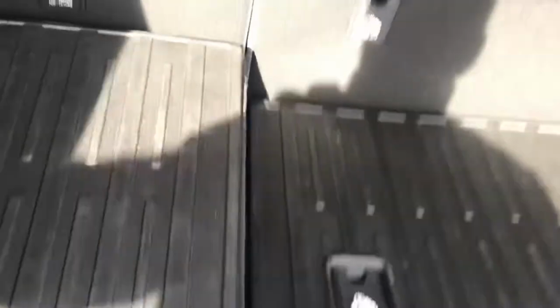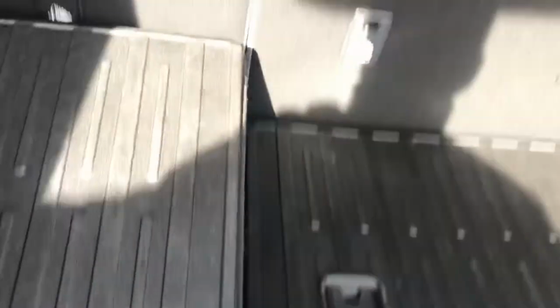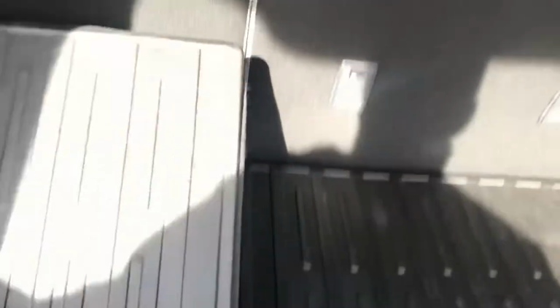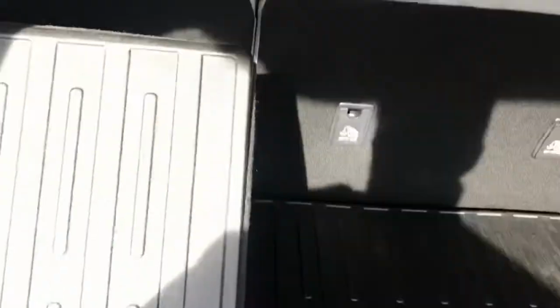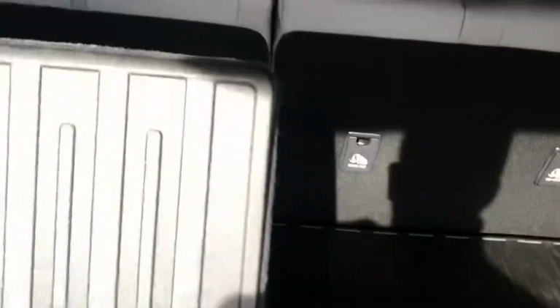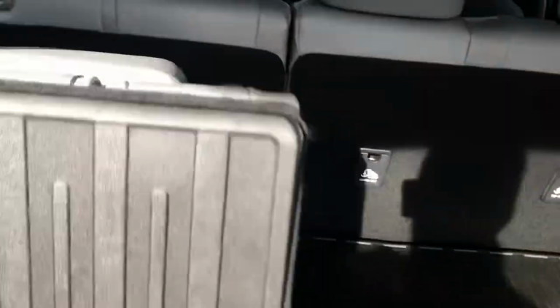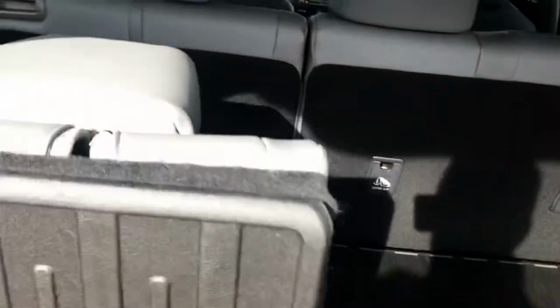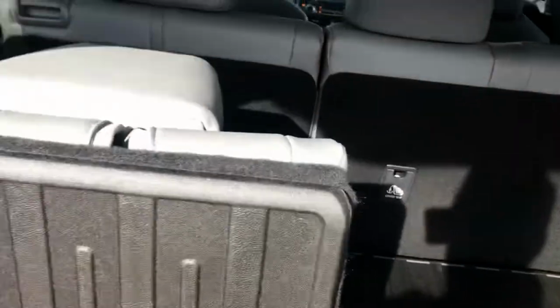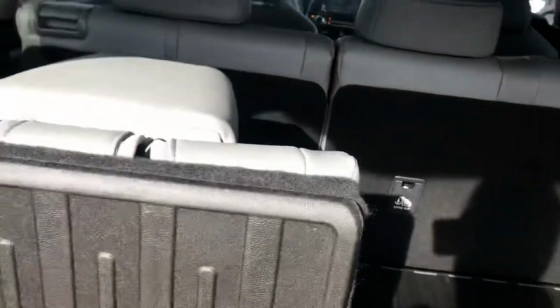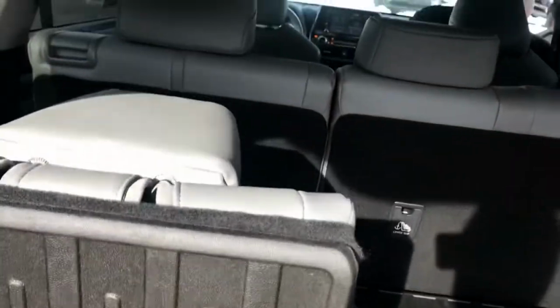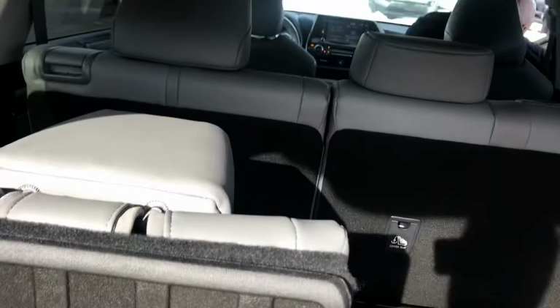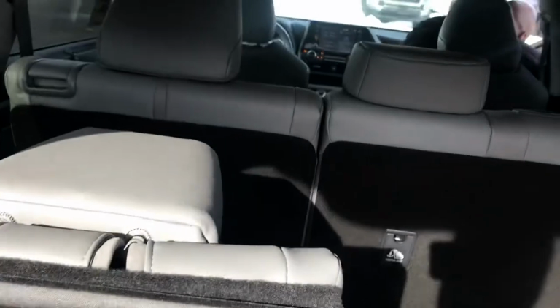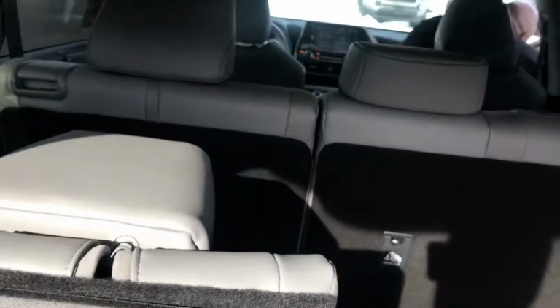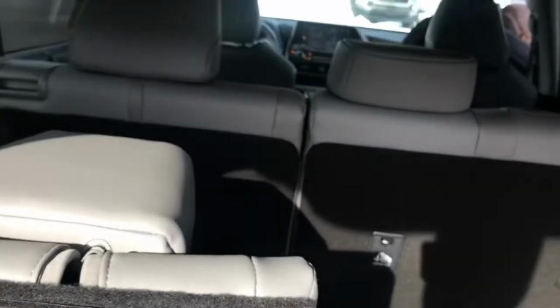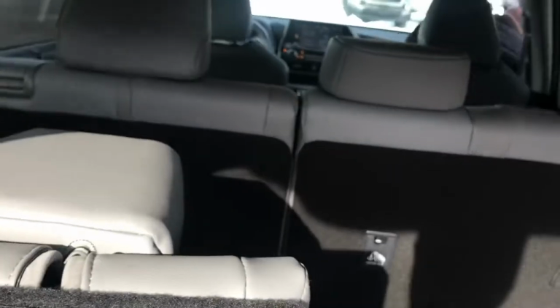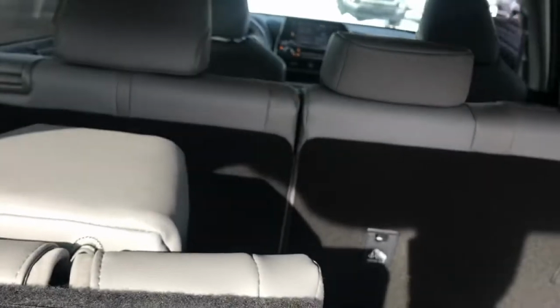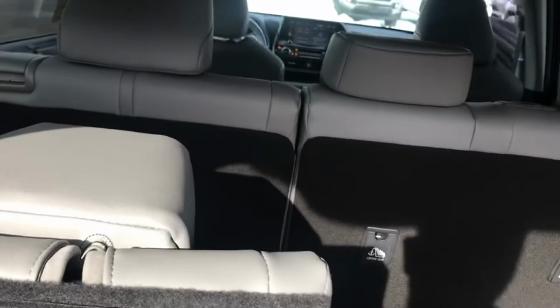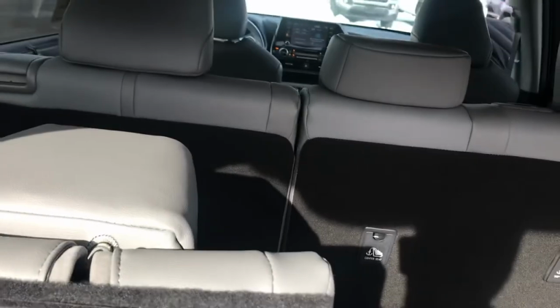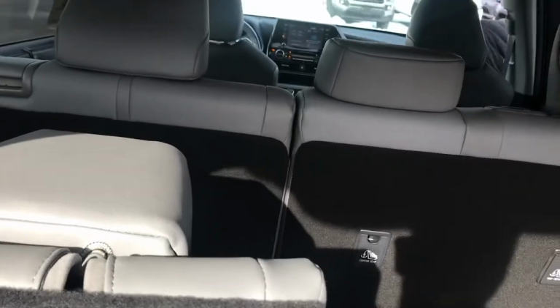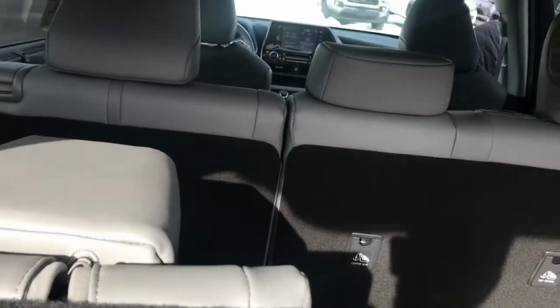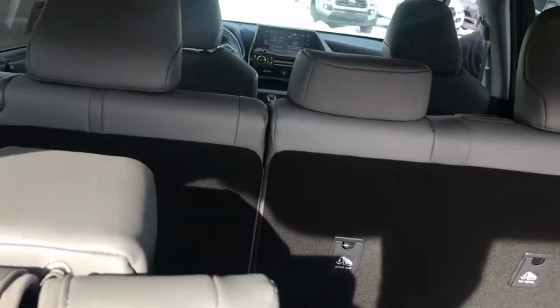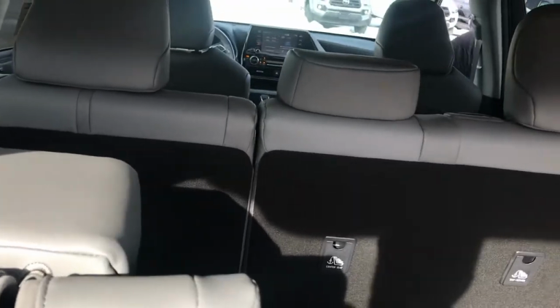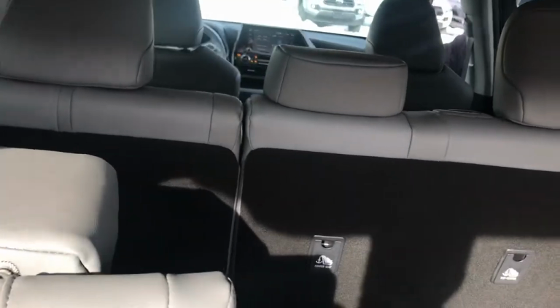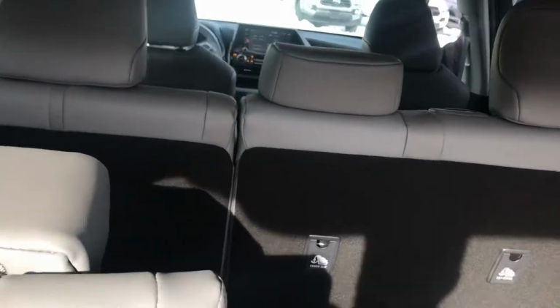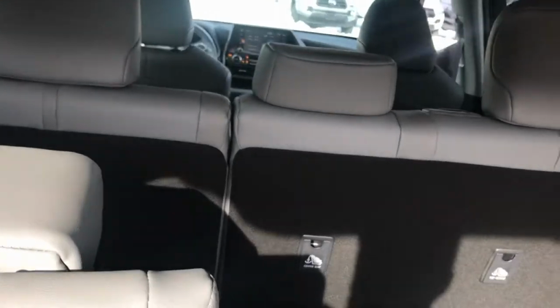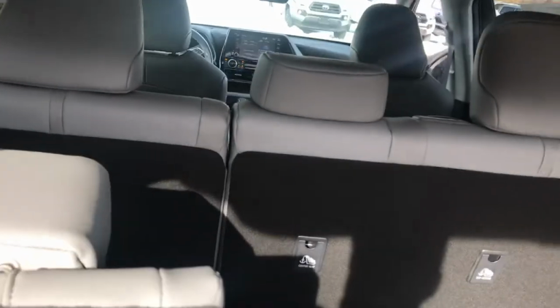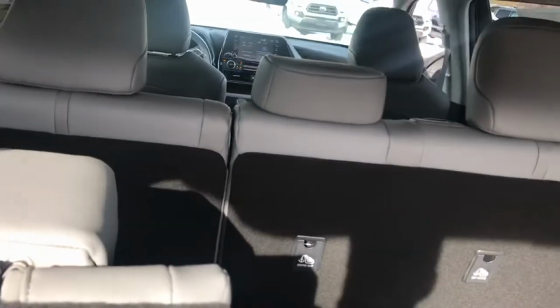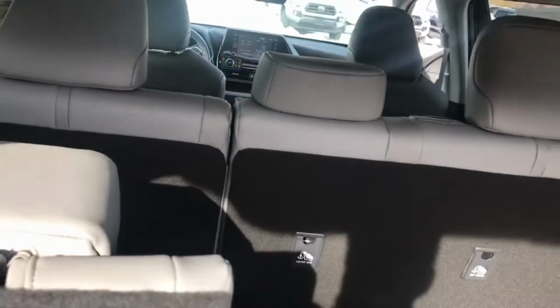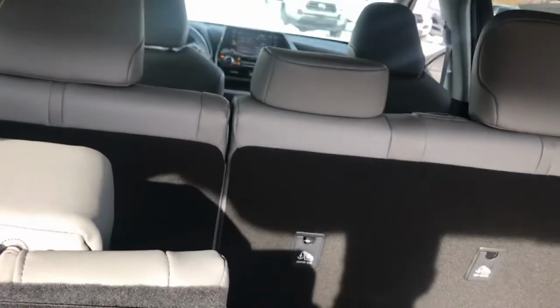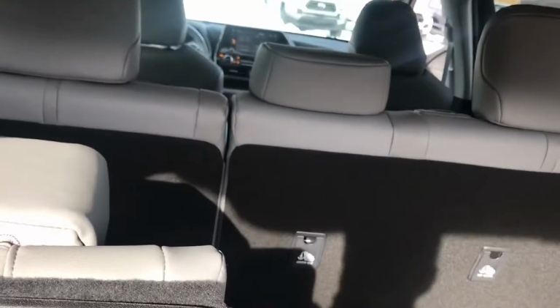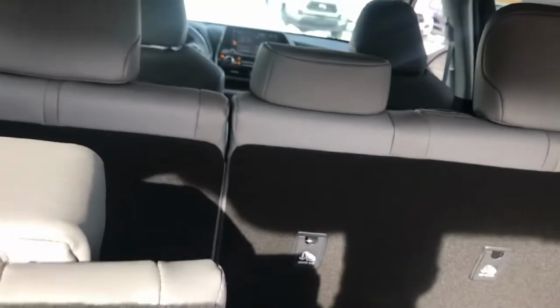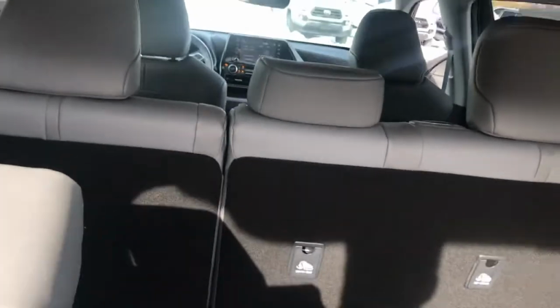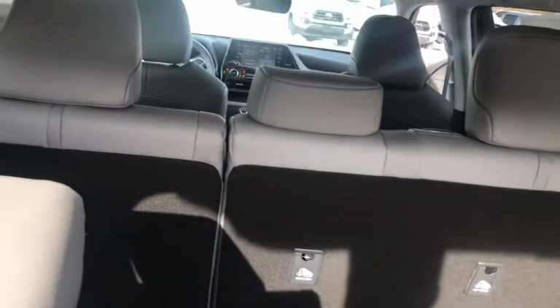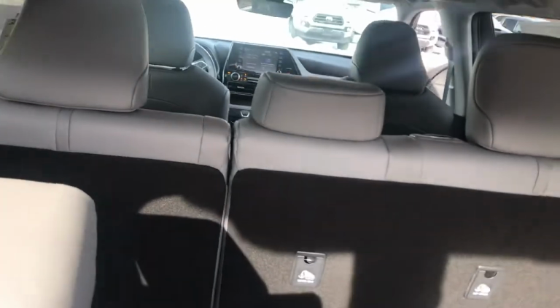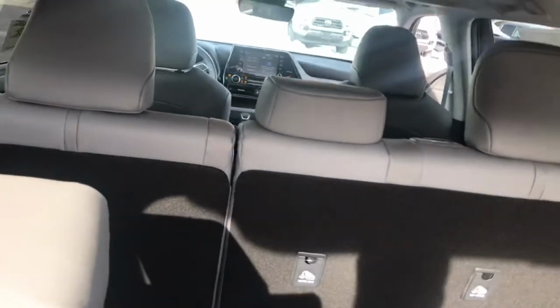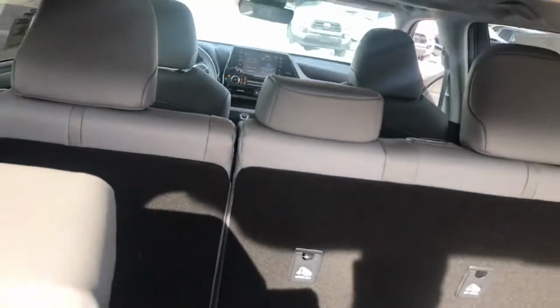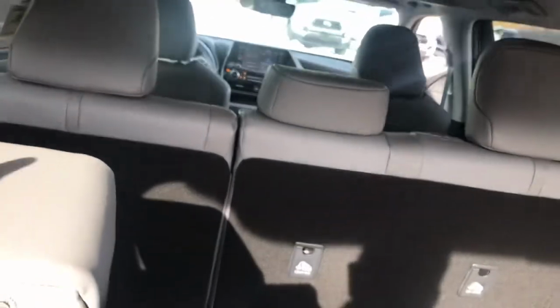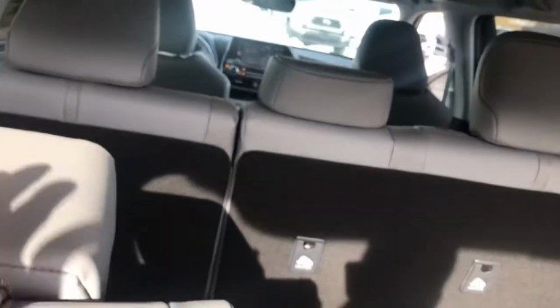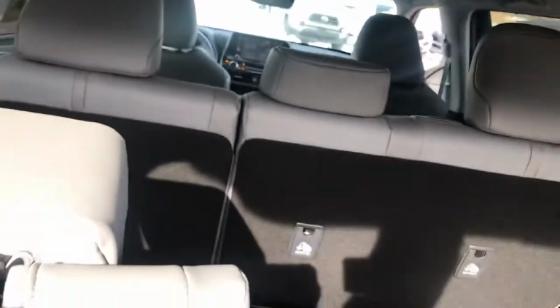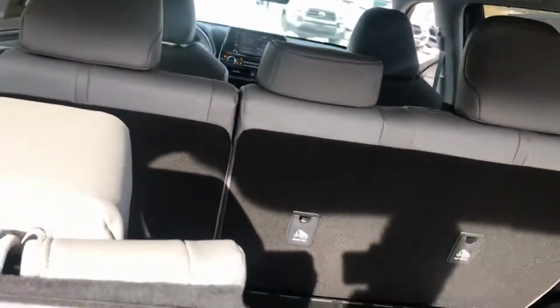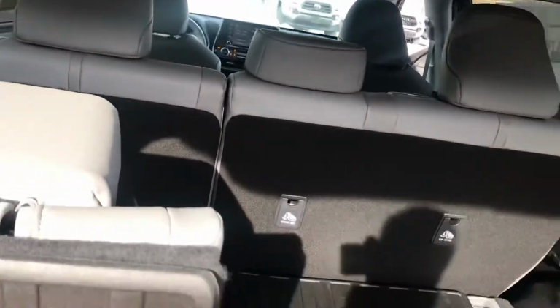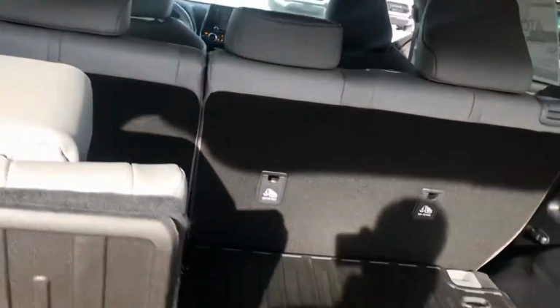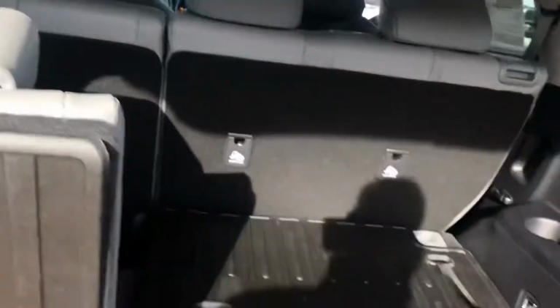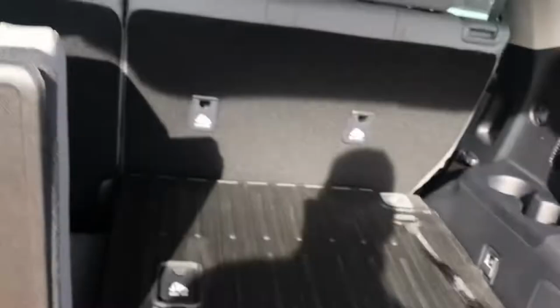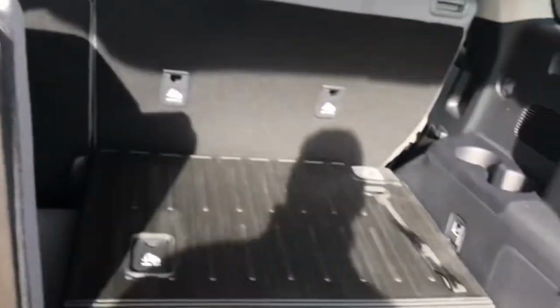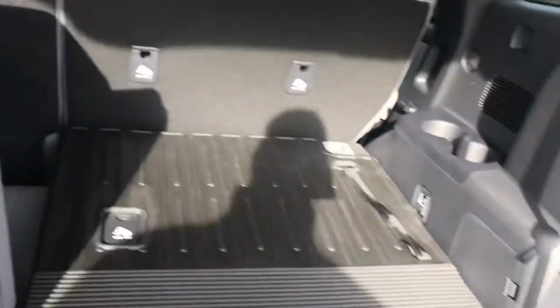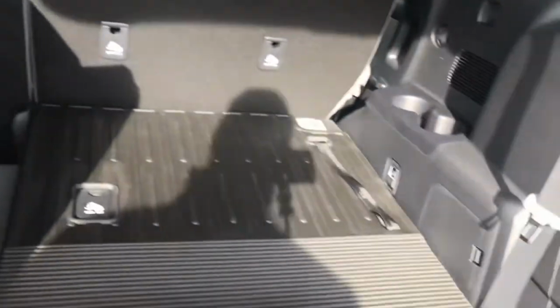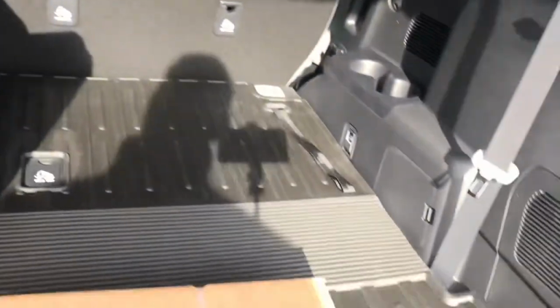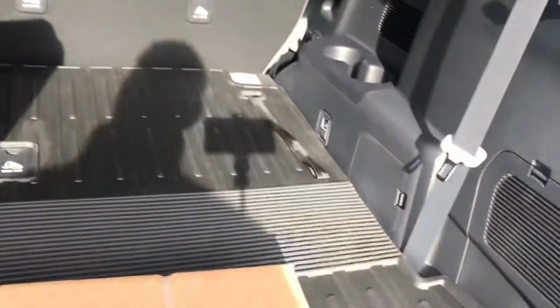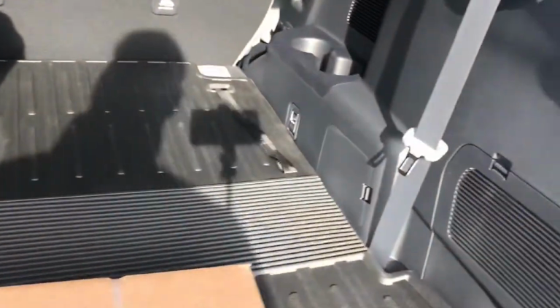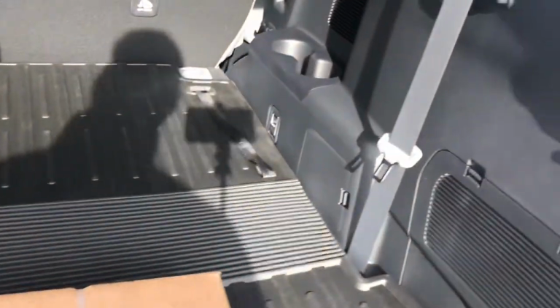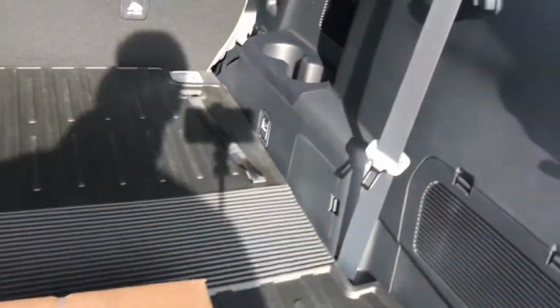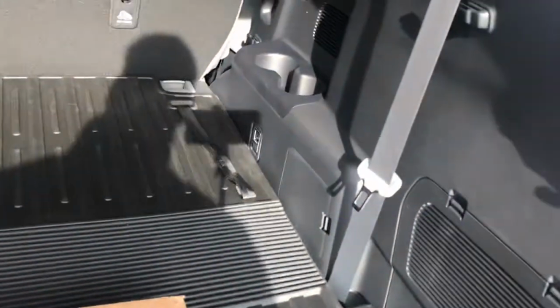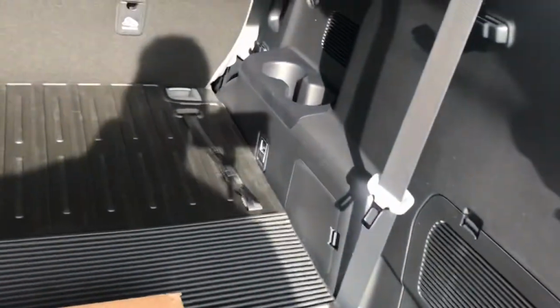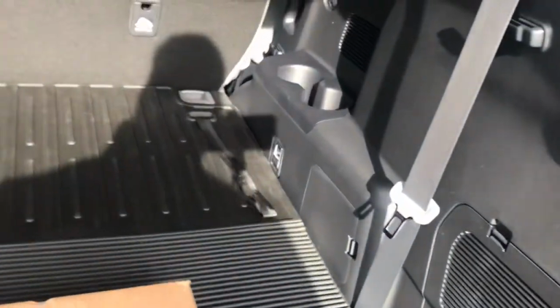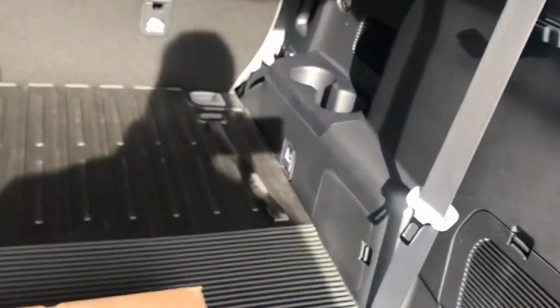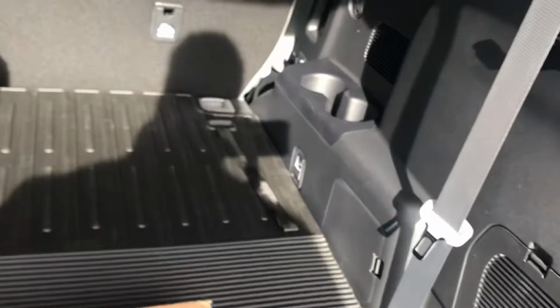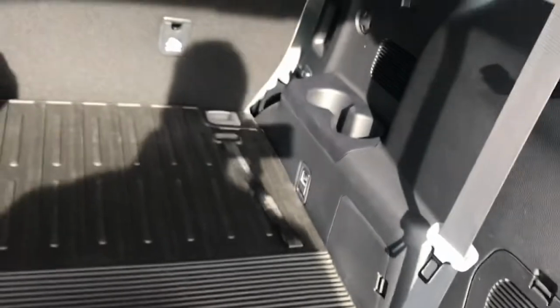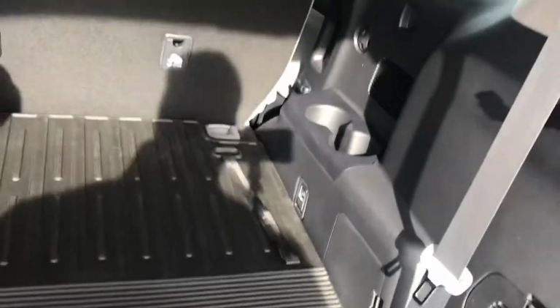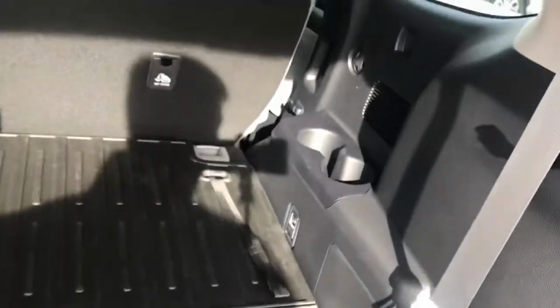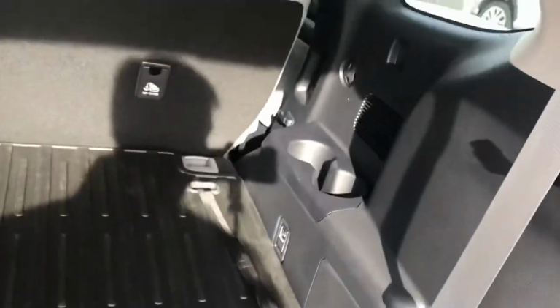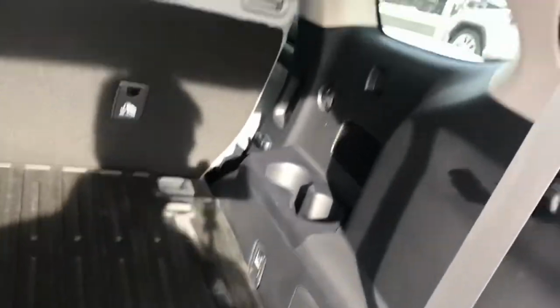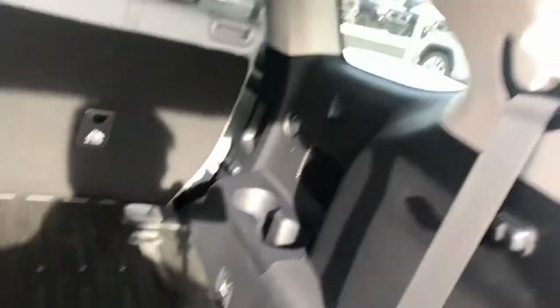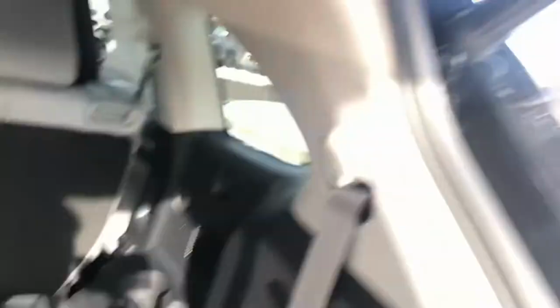Once you pull the tether you're good to go — and that's always a nice feature. The seats recline and there are cup holders for your passengers in the back.